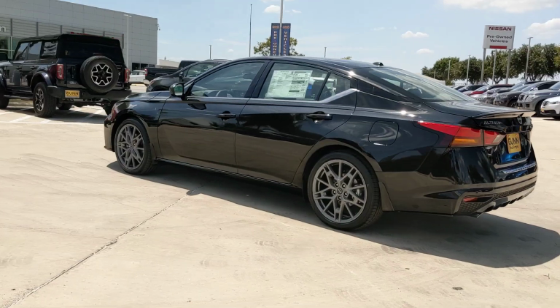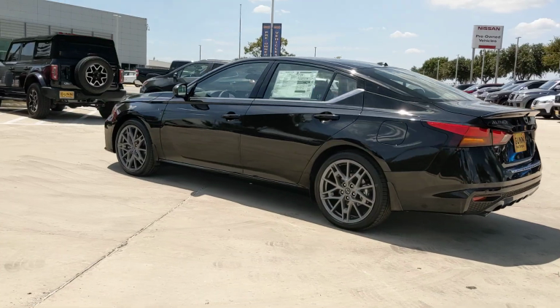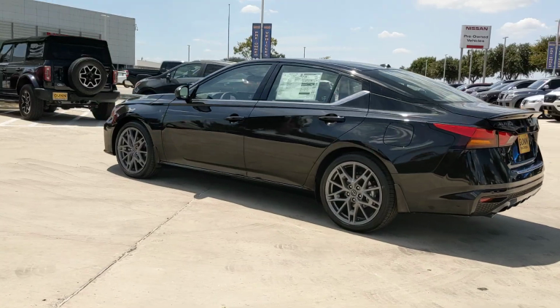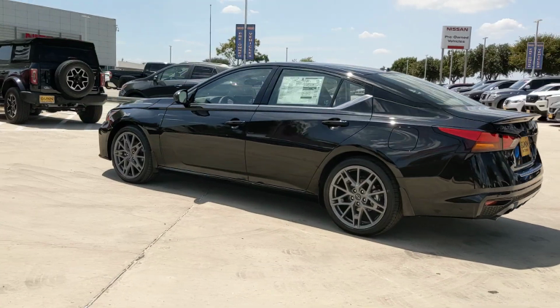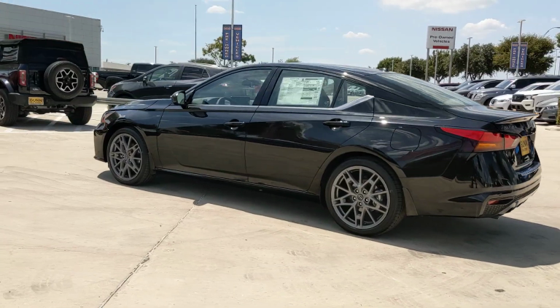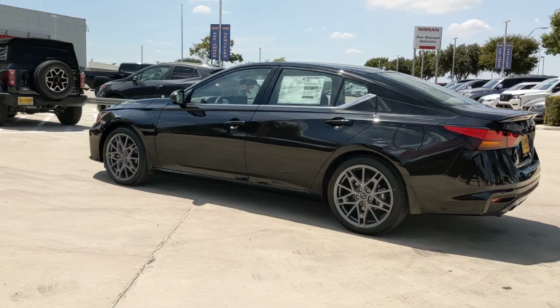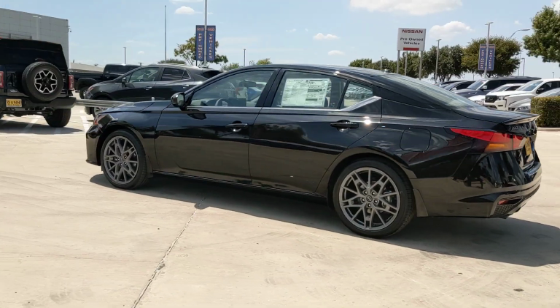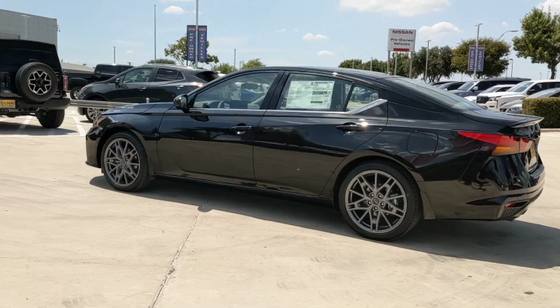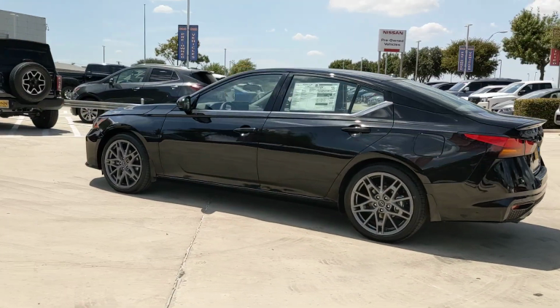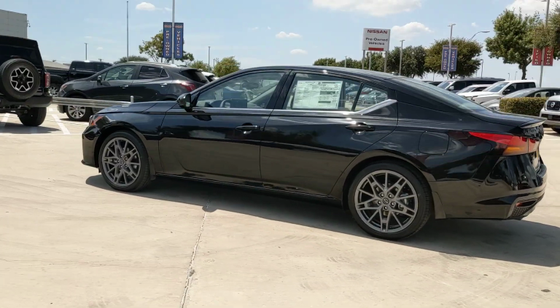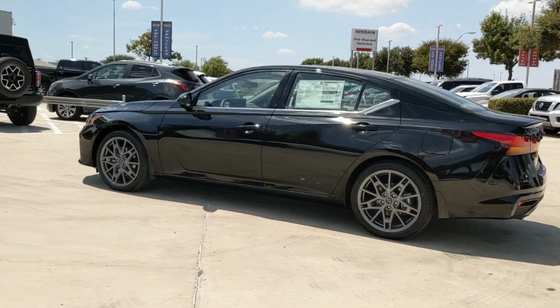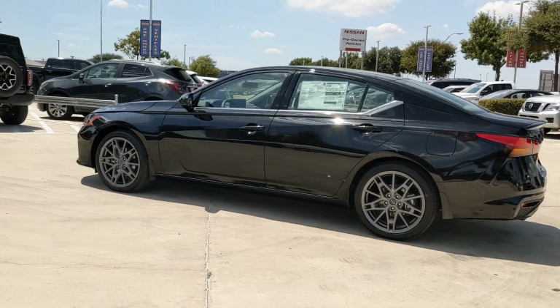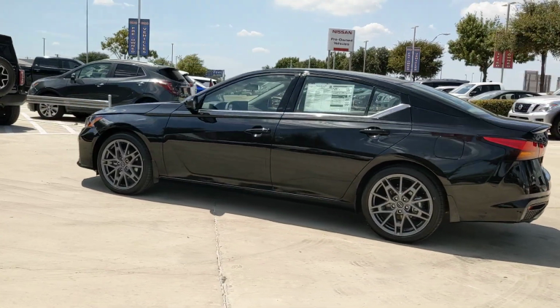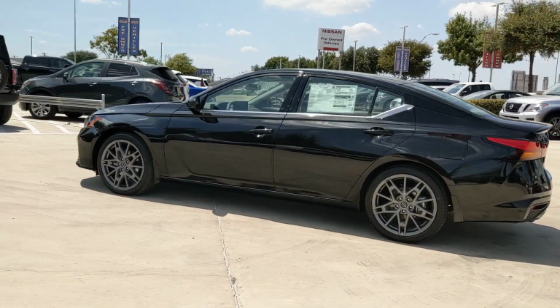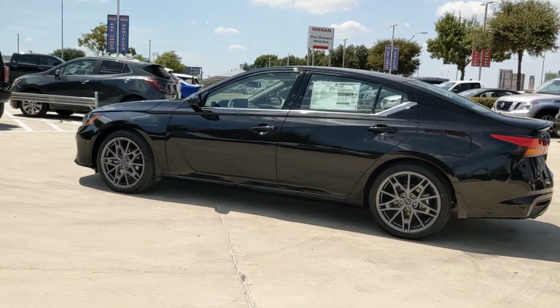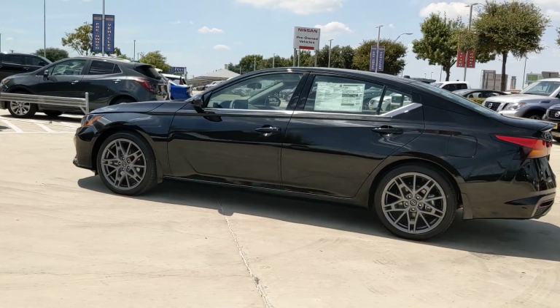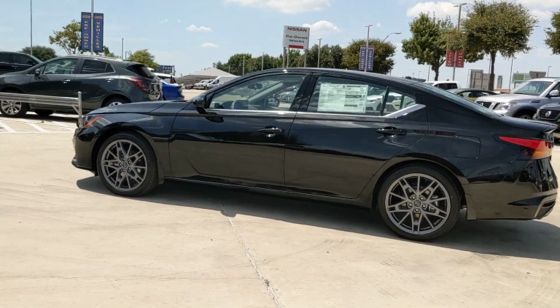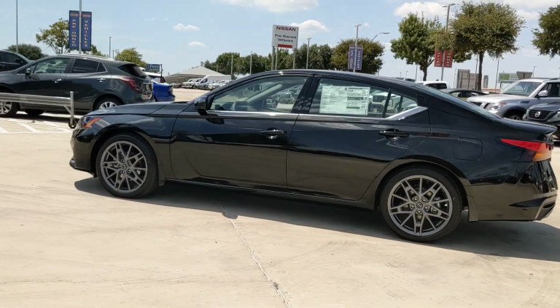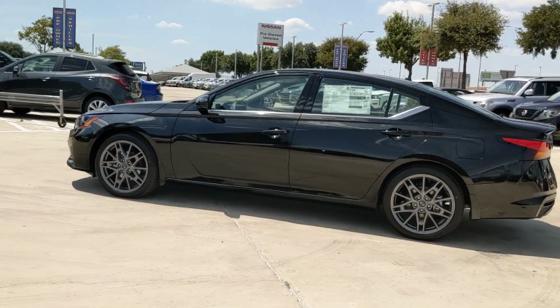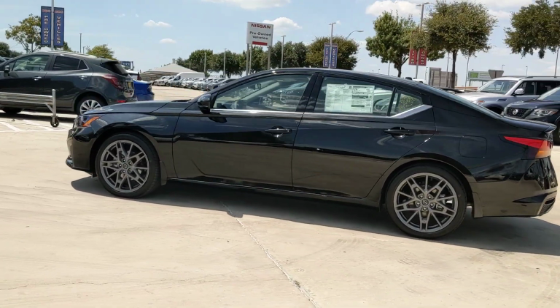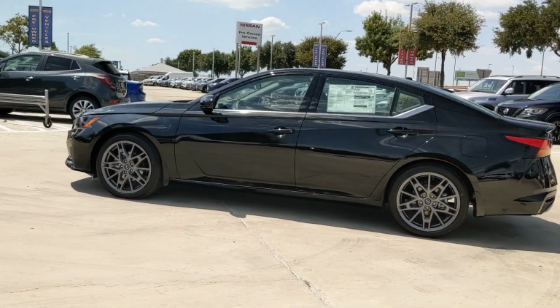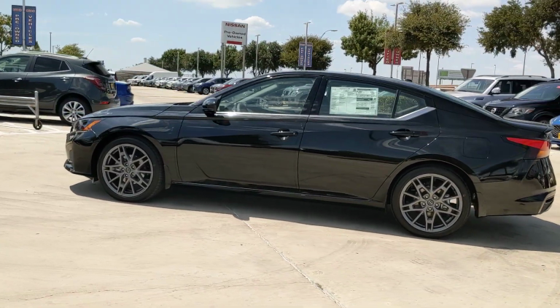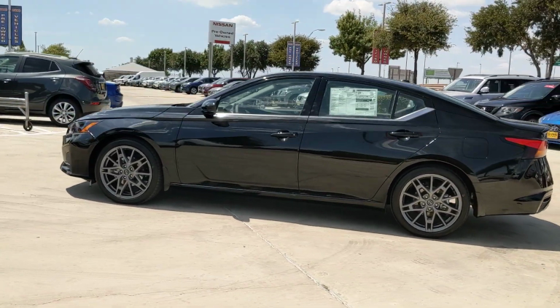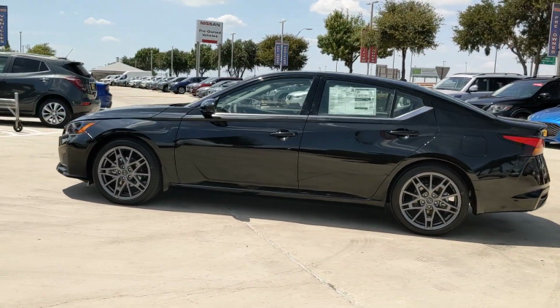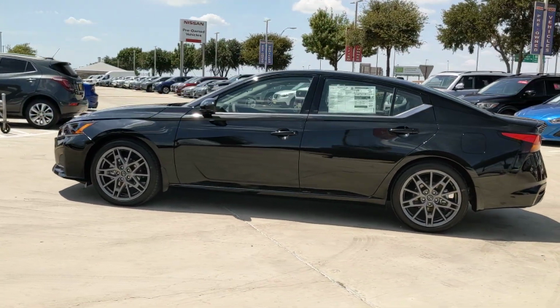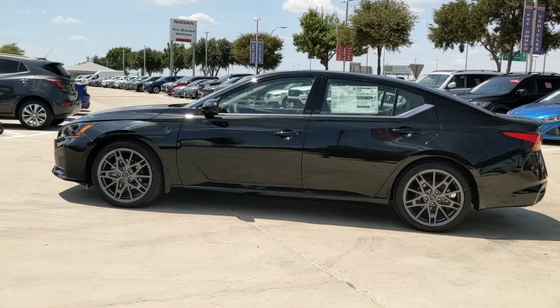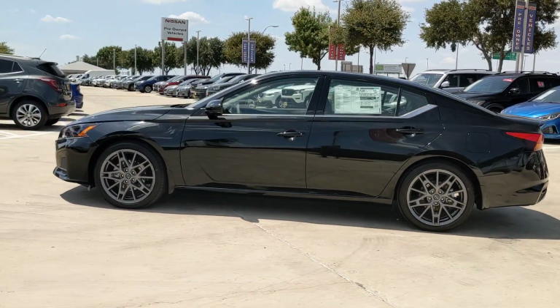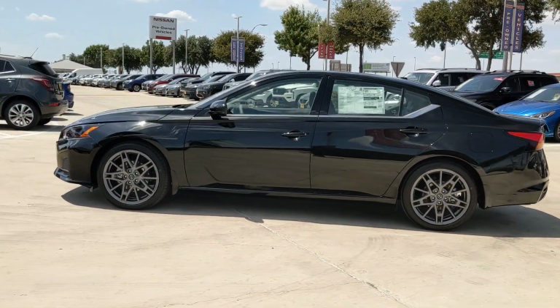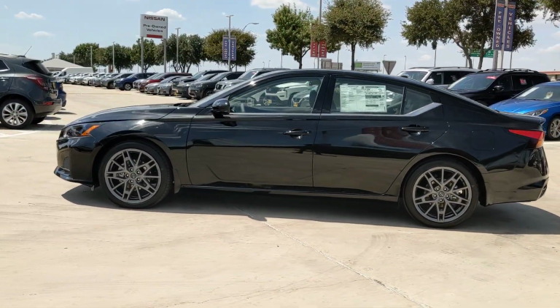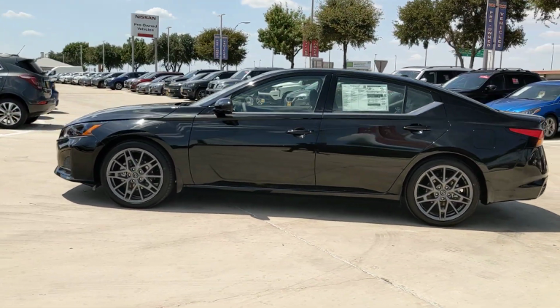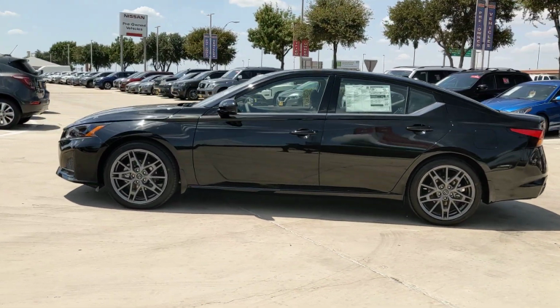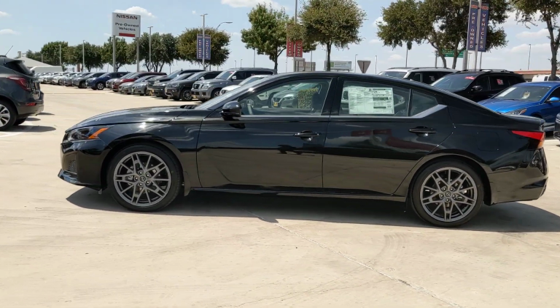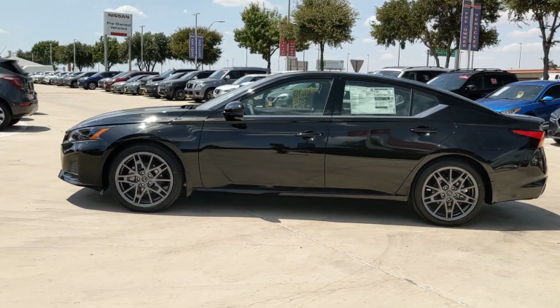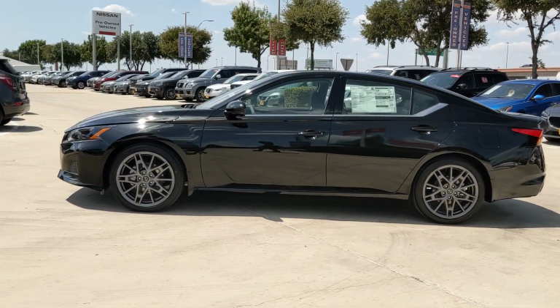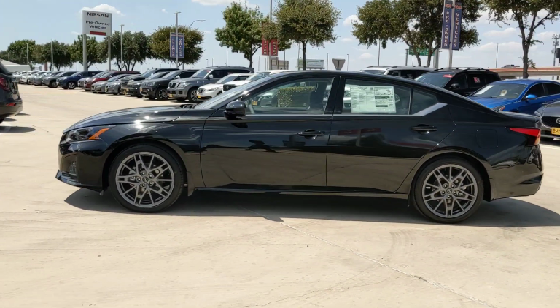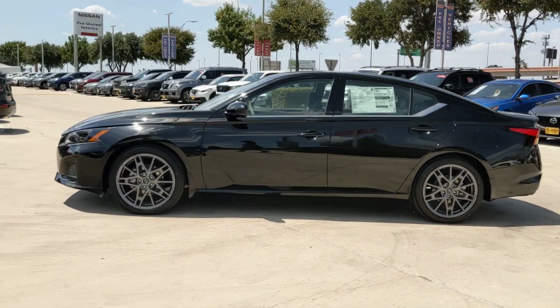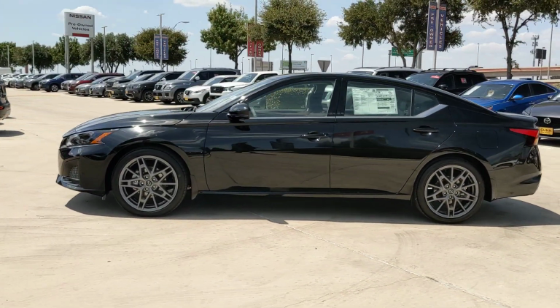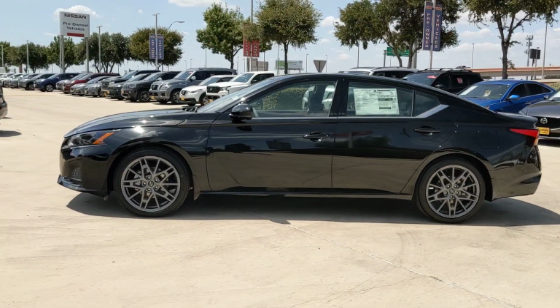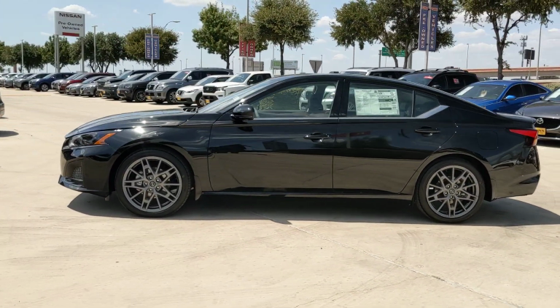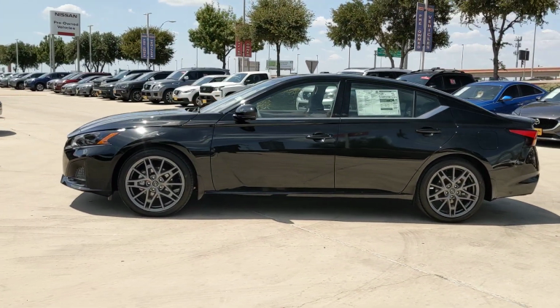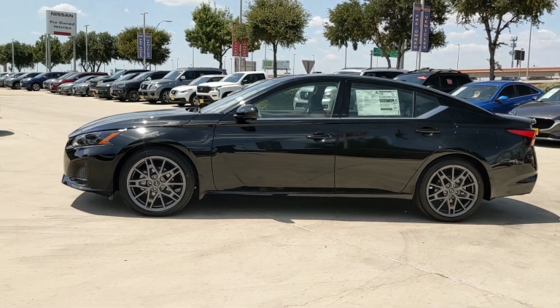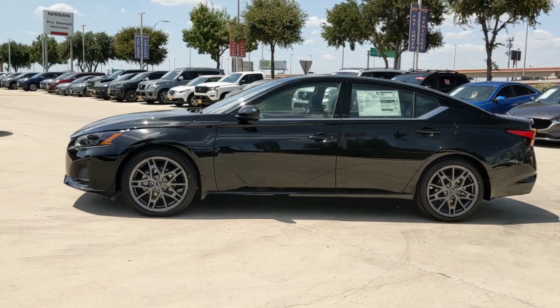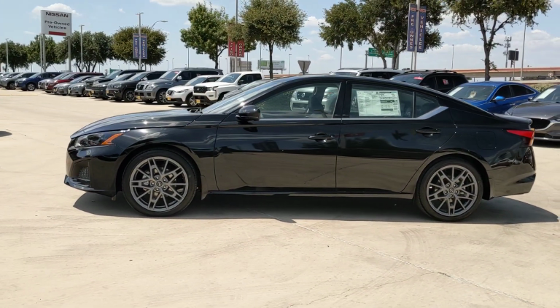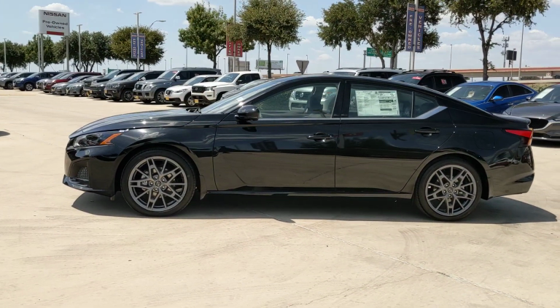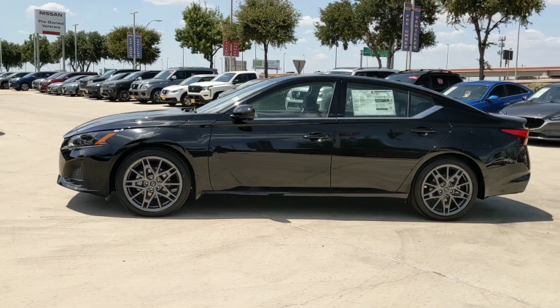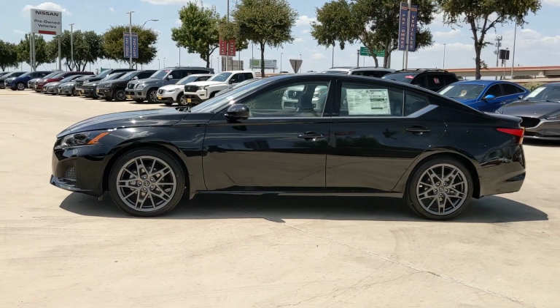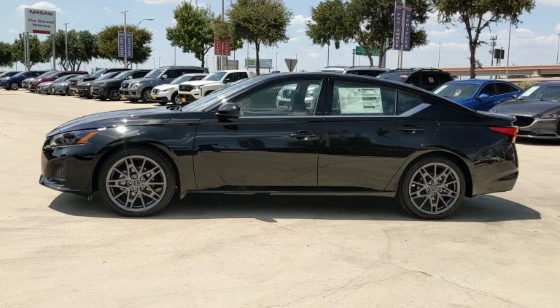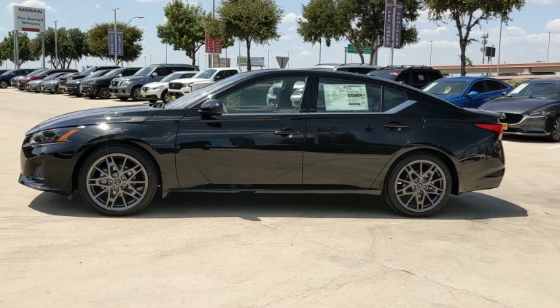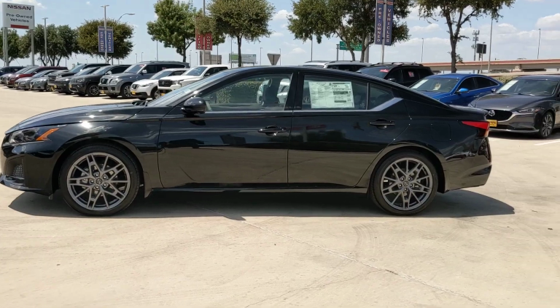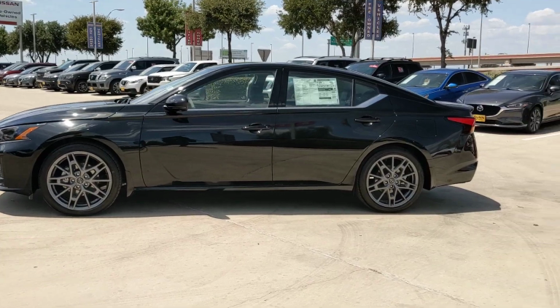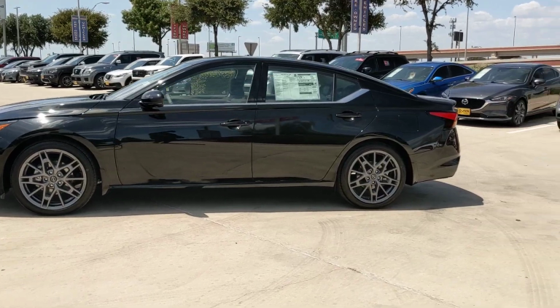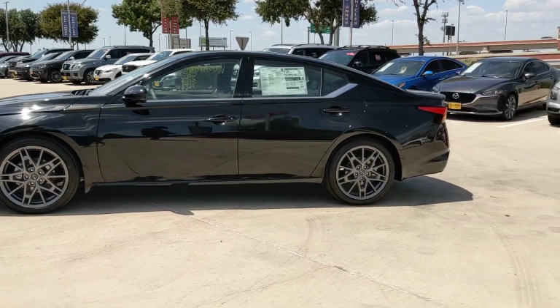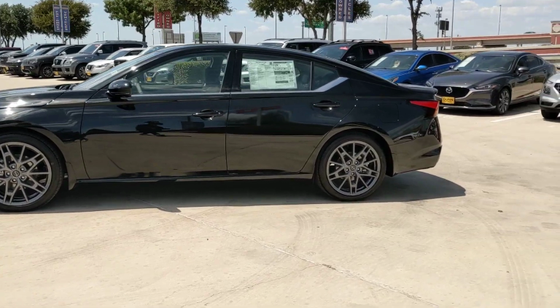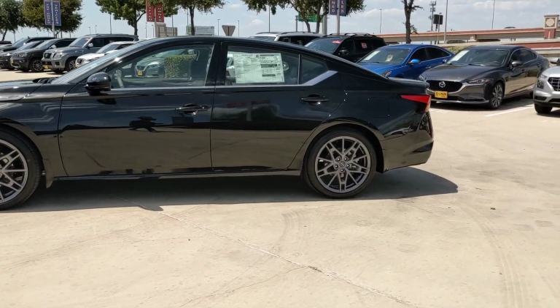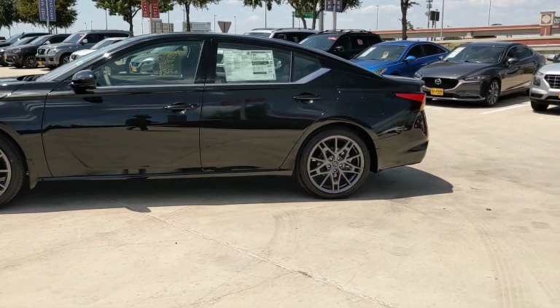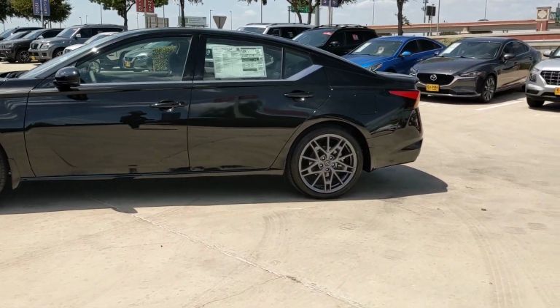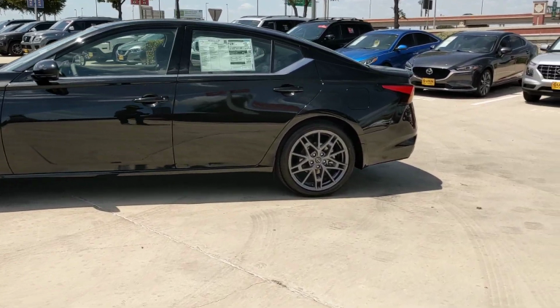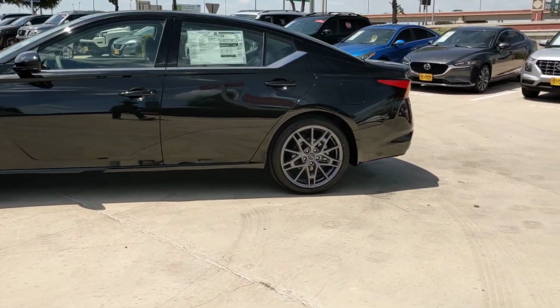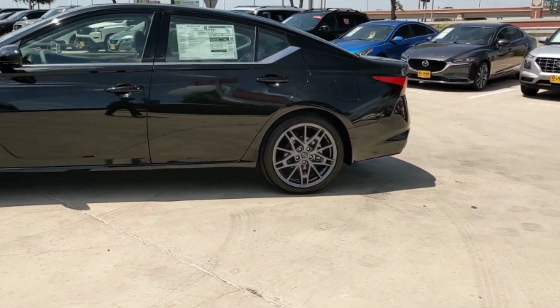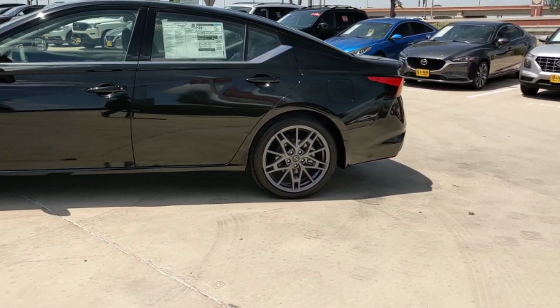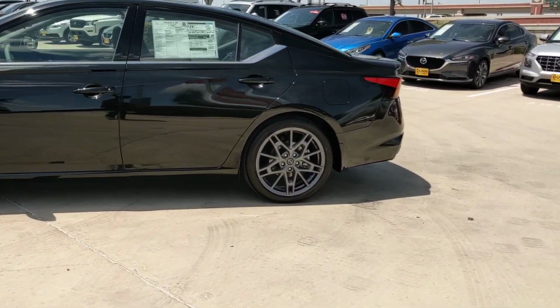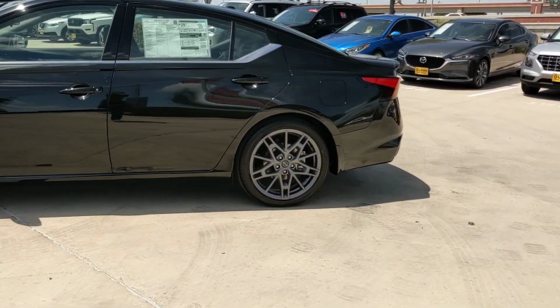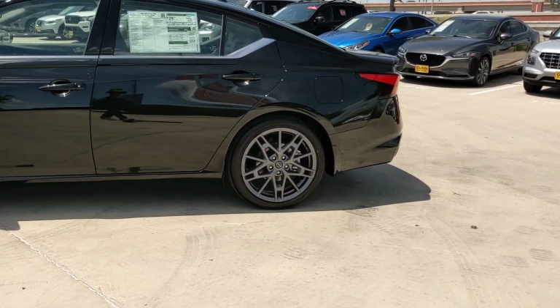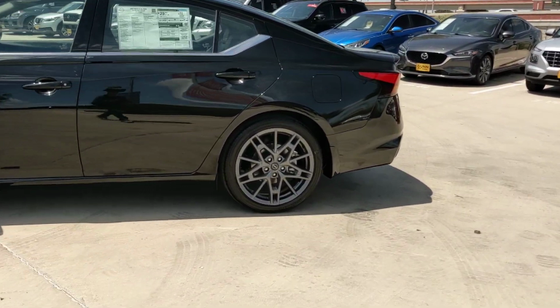Set the stage for a confident and highly enjoyable driving experience. These are just some of the great options this vehicle comes with.